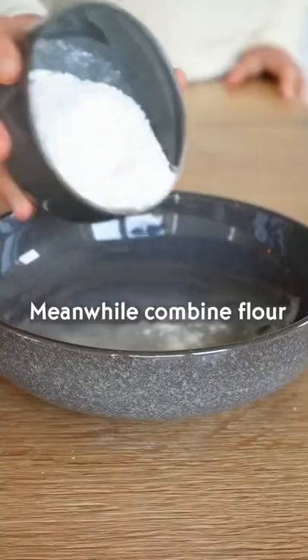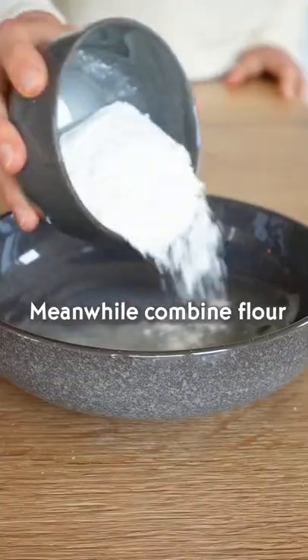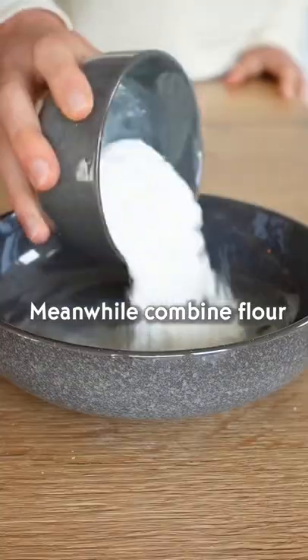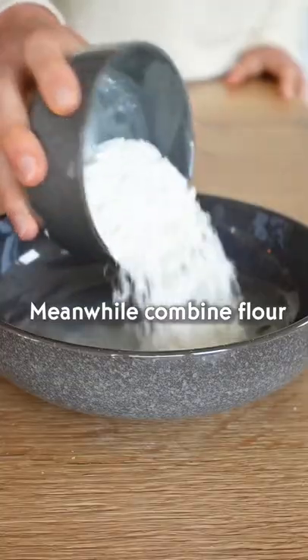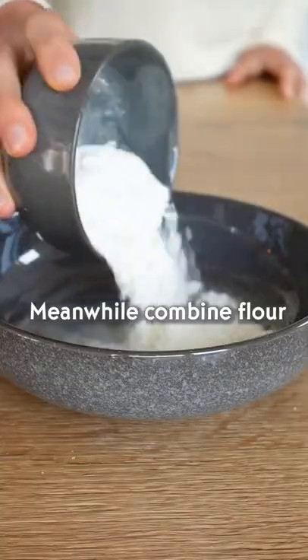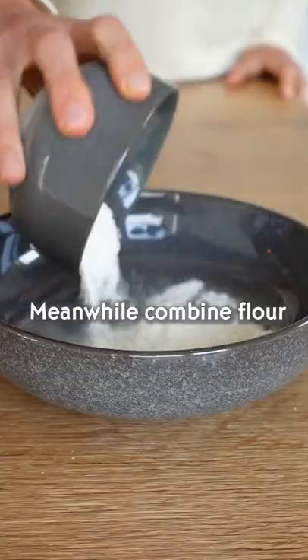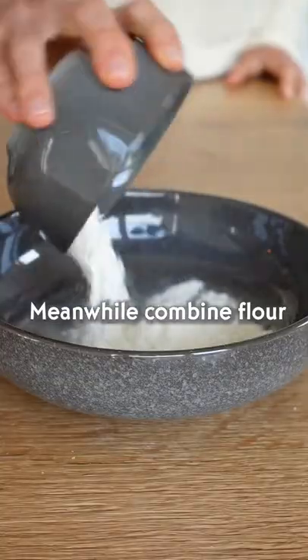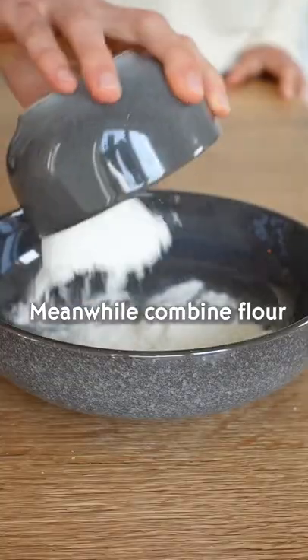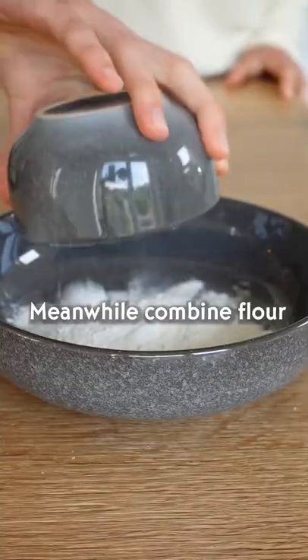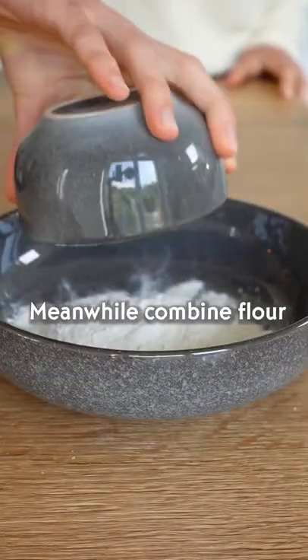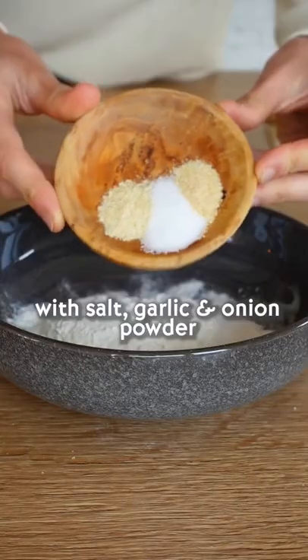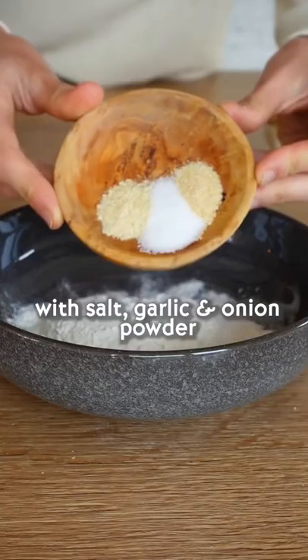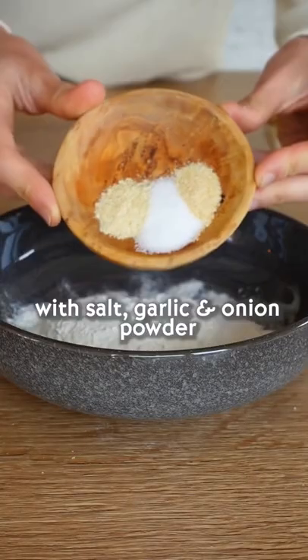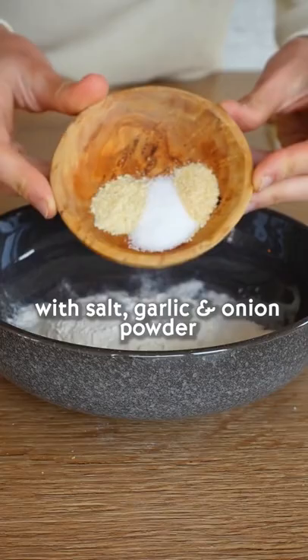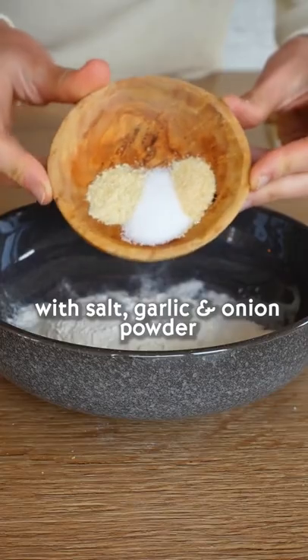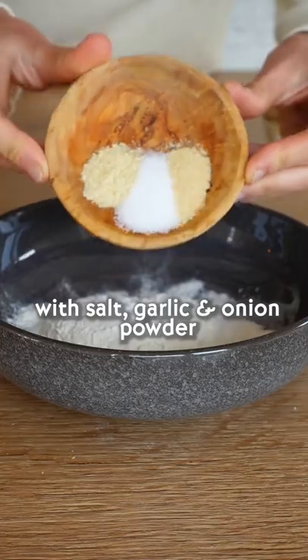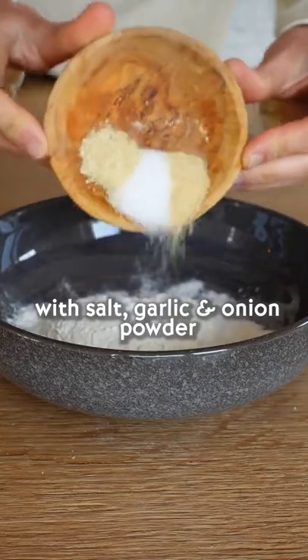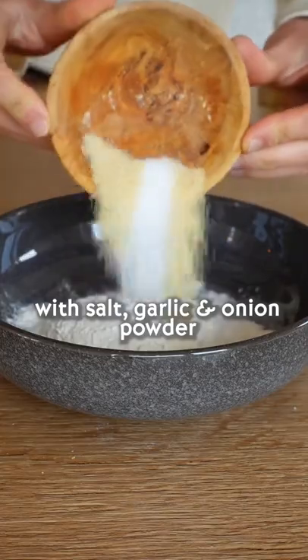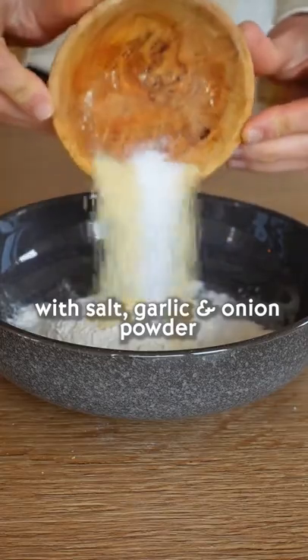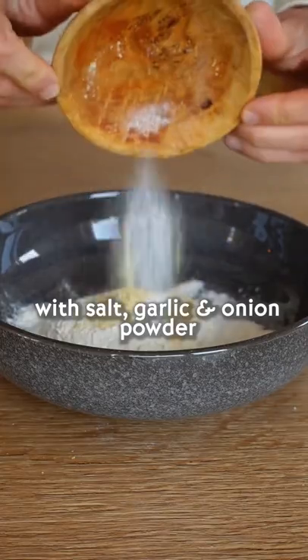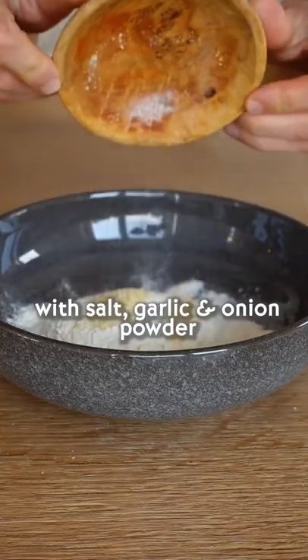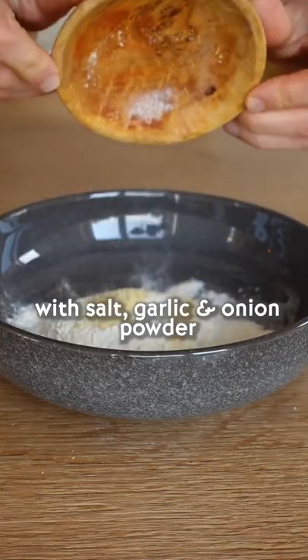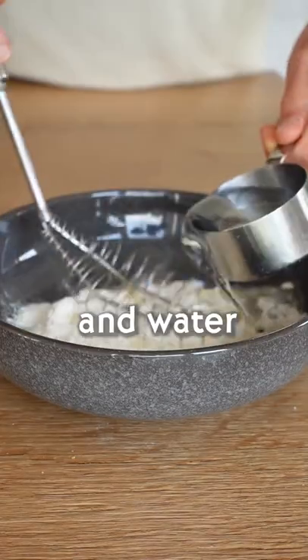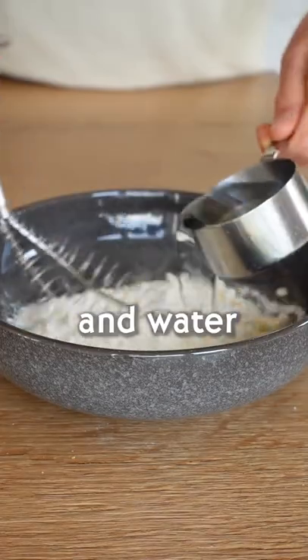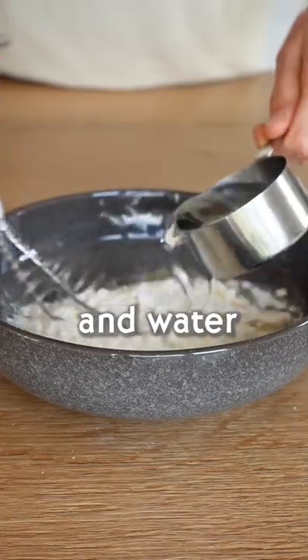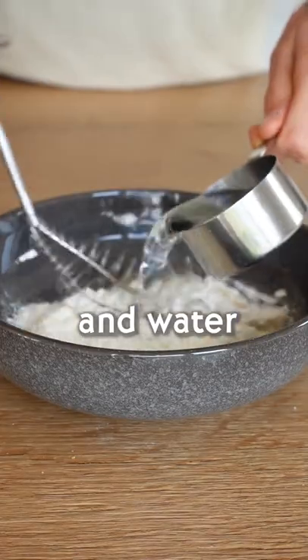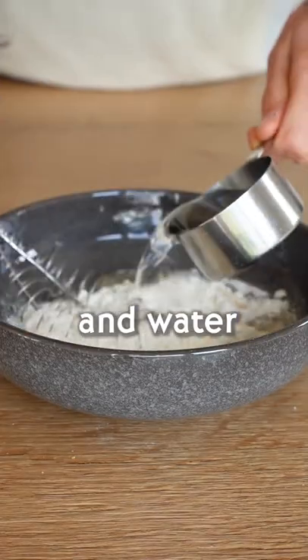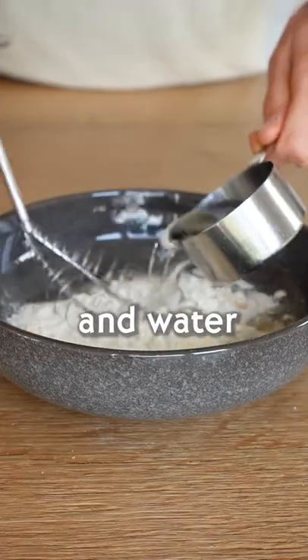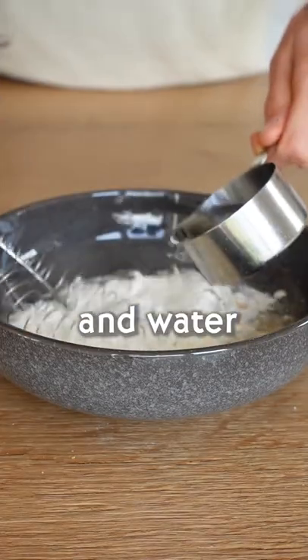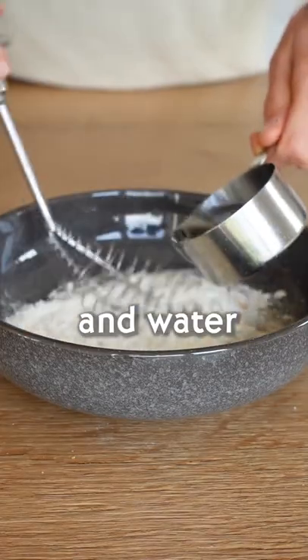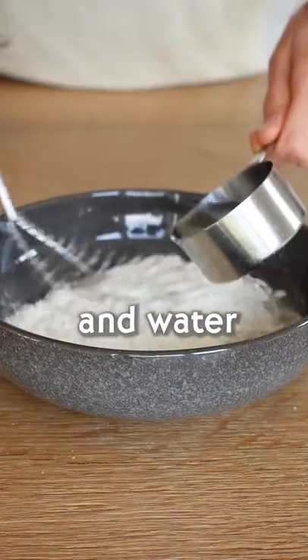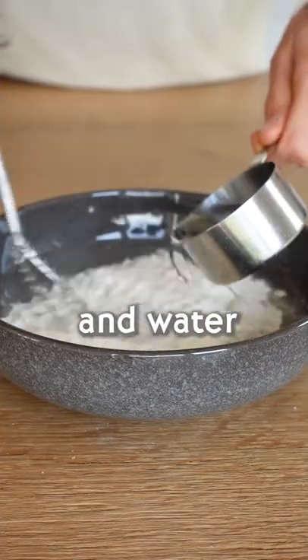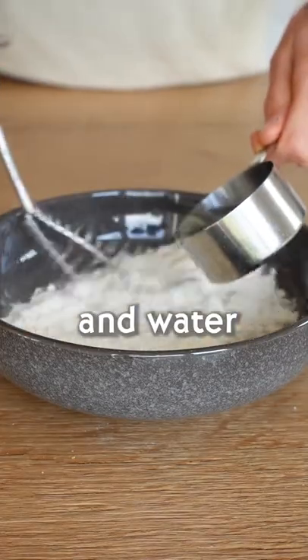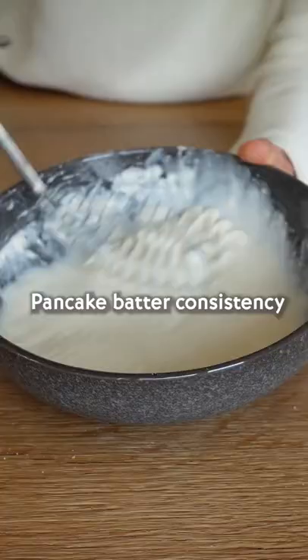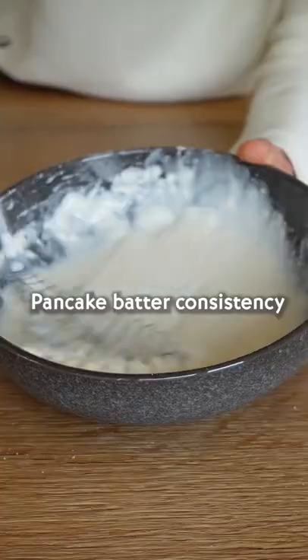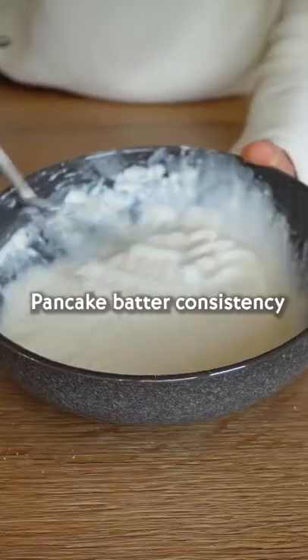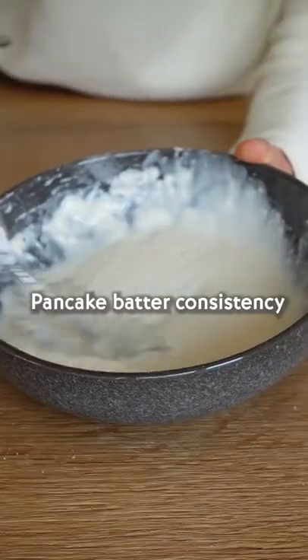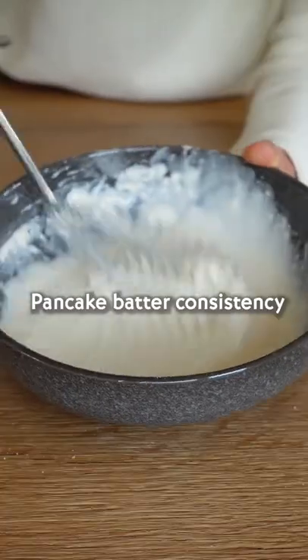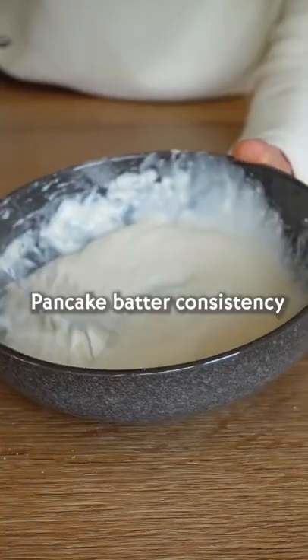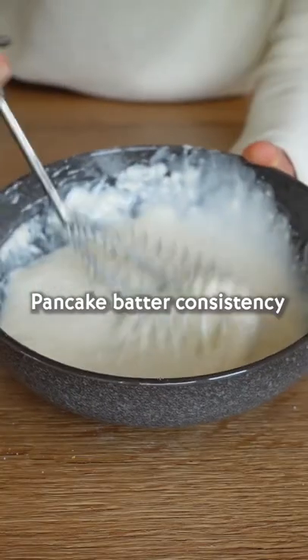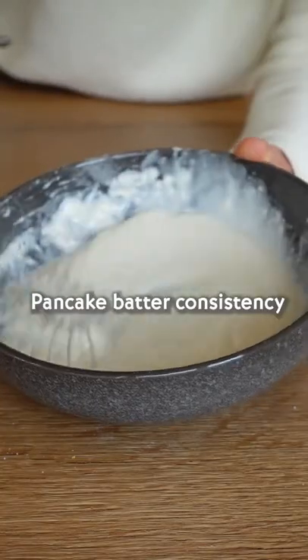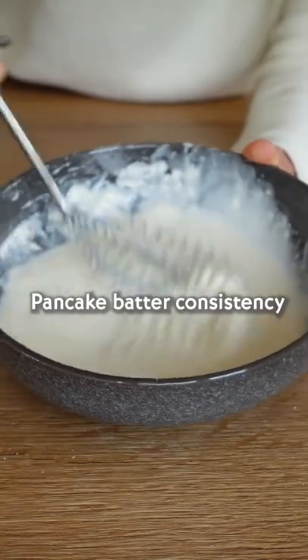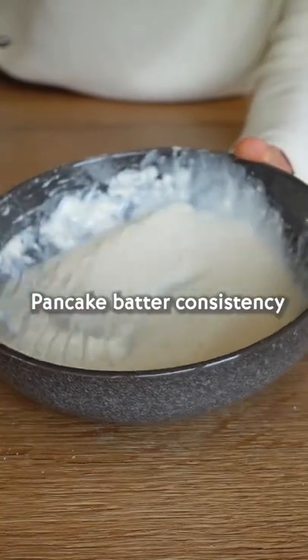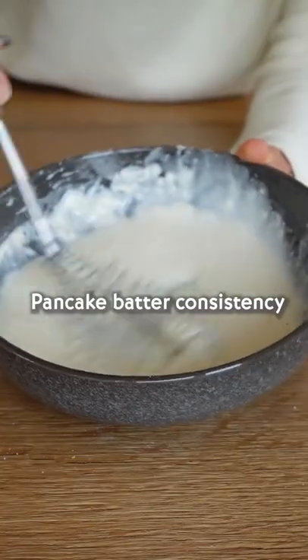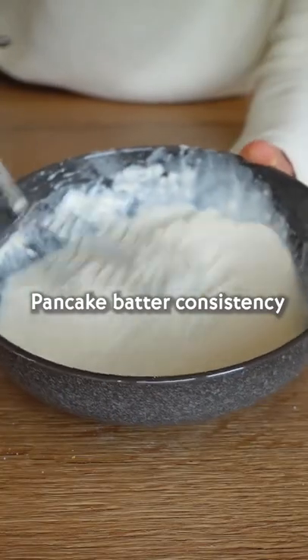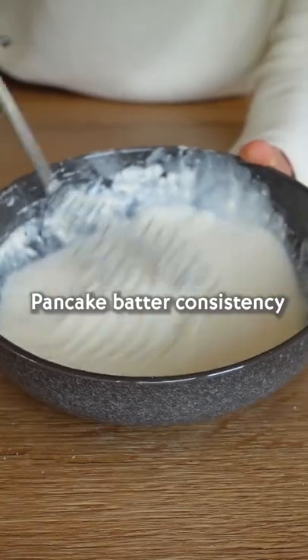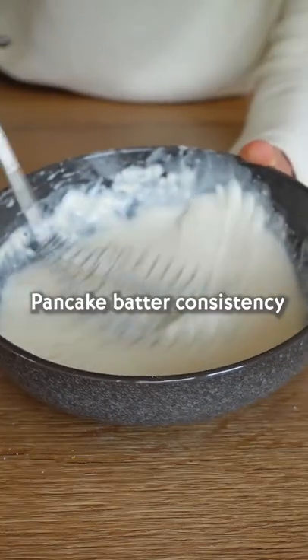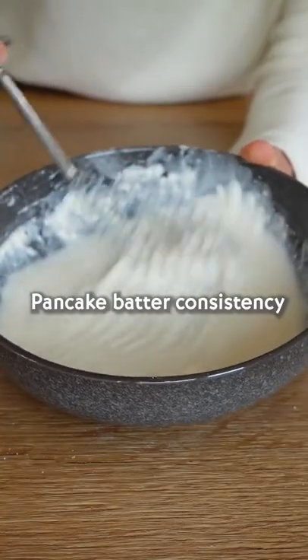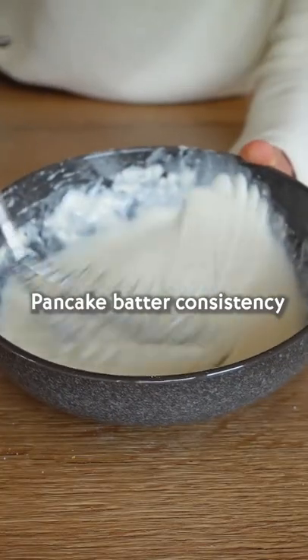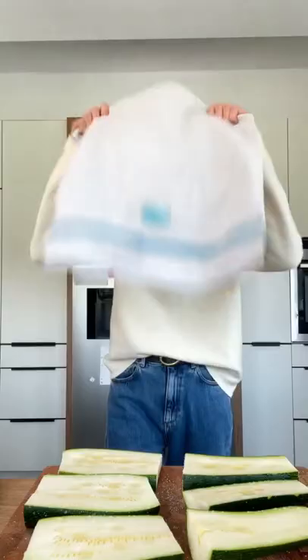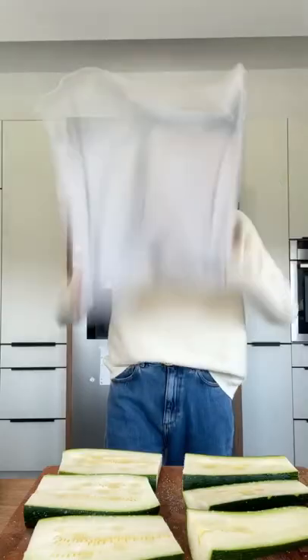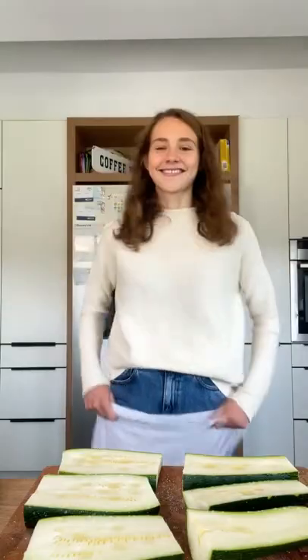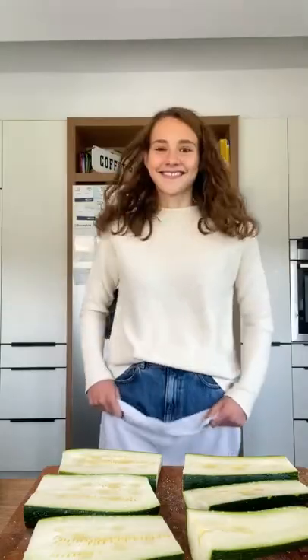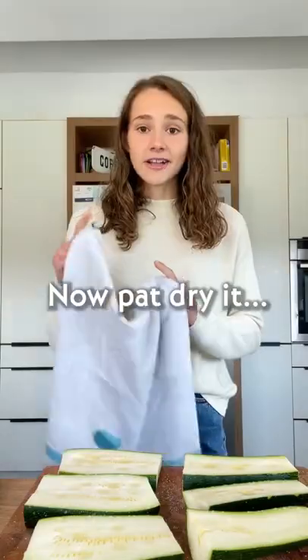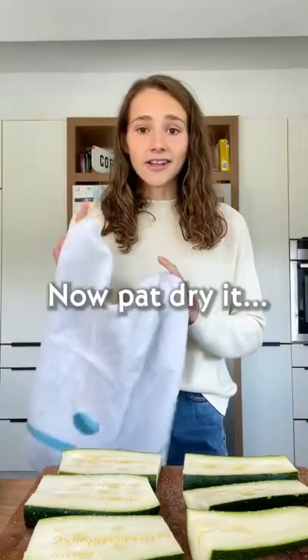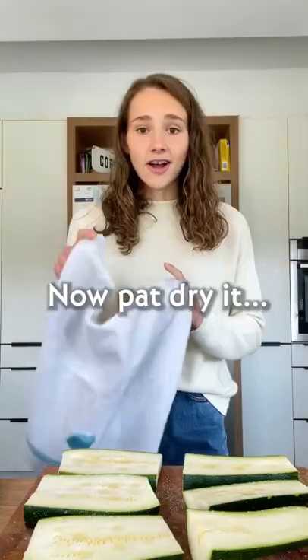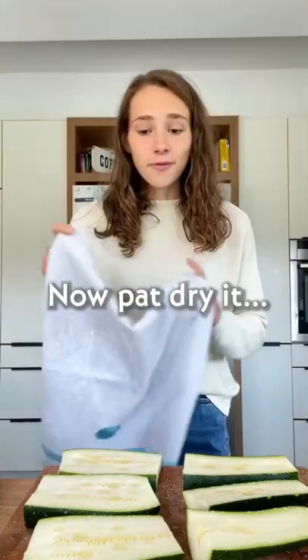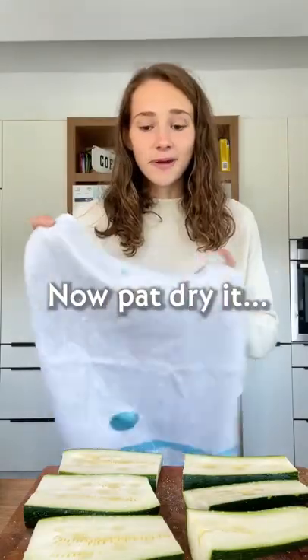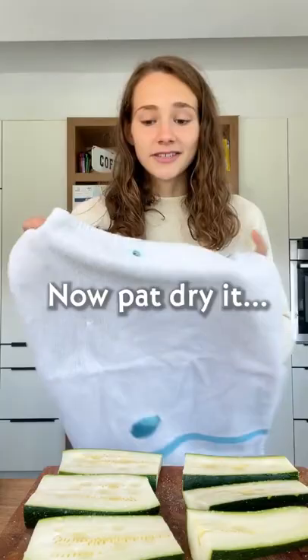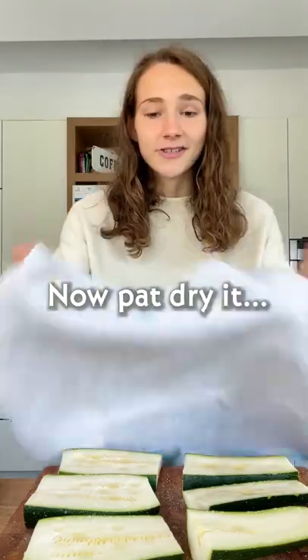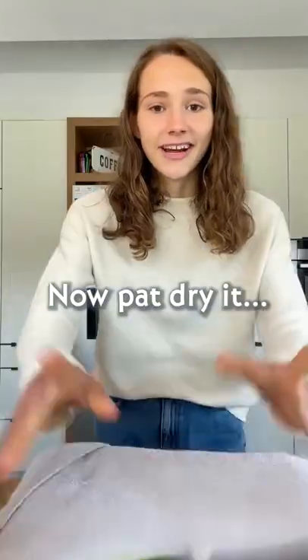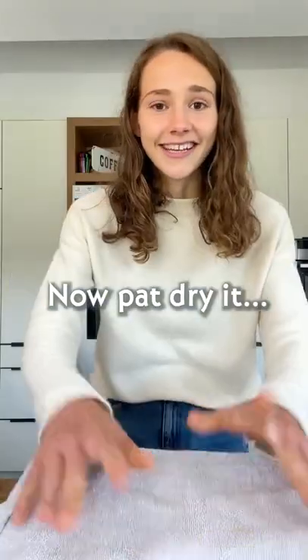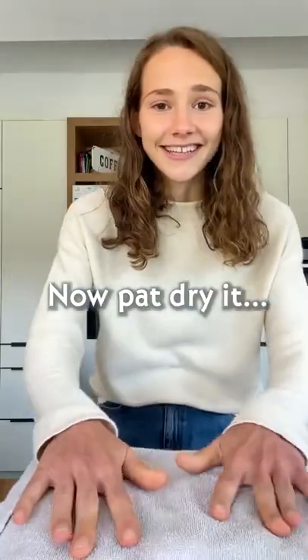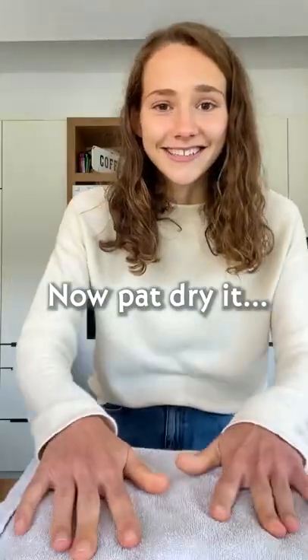Meanwhile, combine flour, salt, garlic, onion powder, and water to a pancake batter consistency. Now pat dry the zucchini.